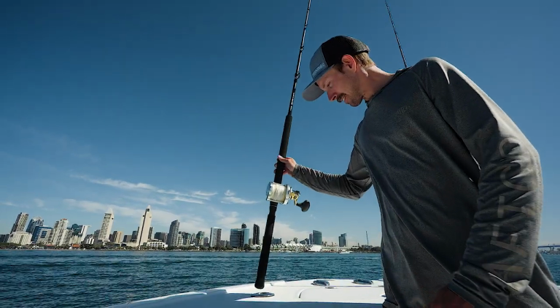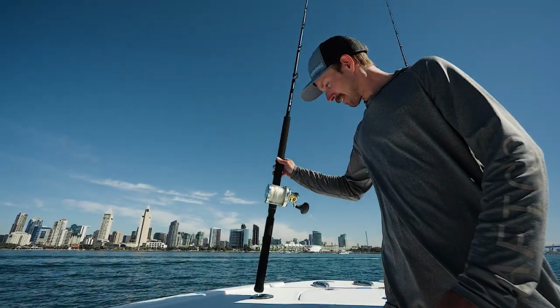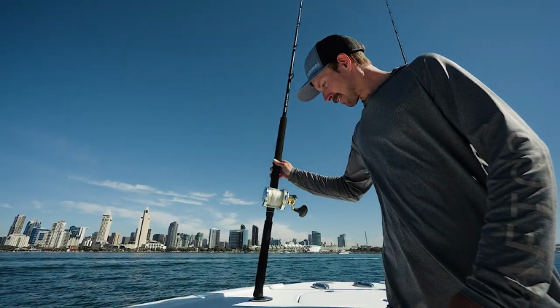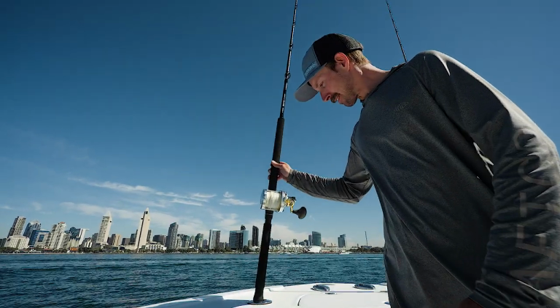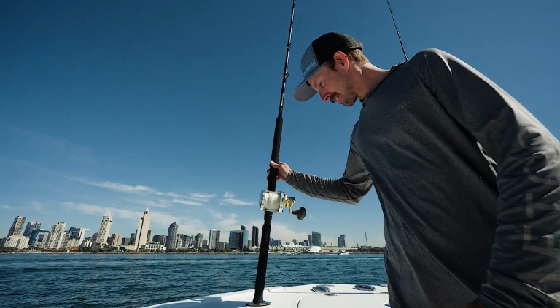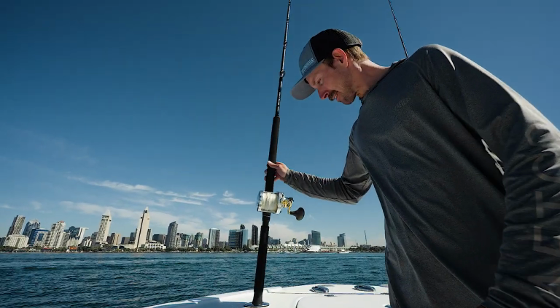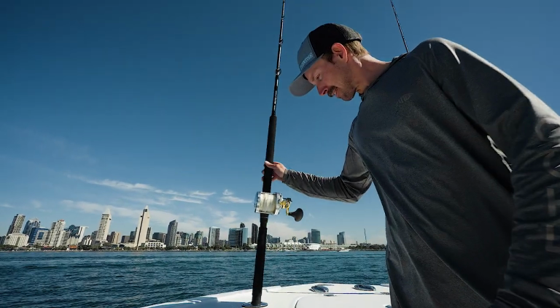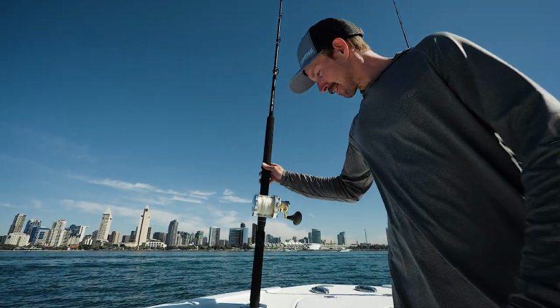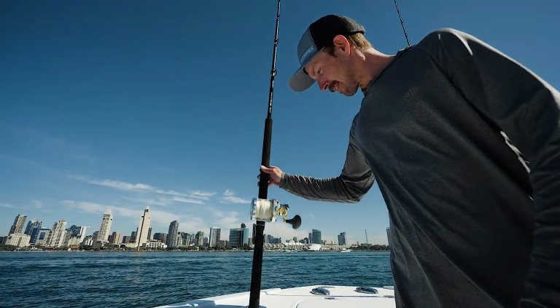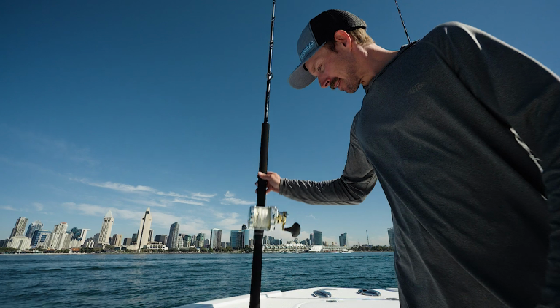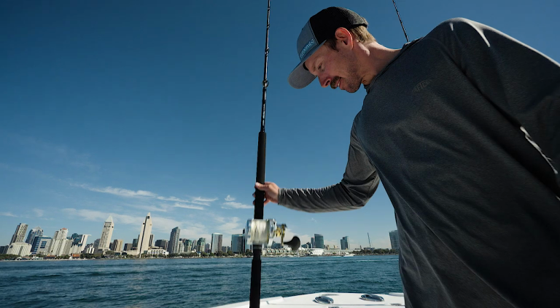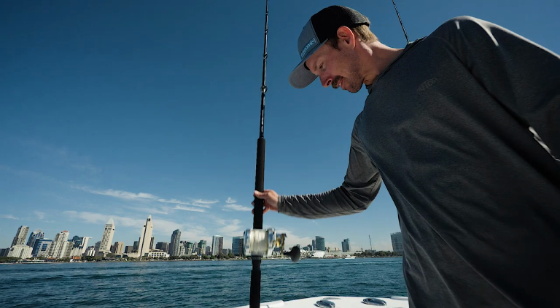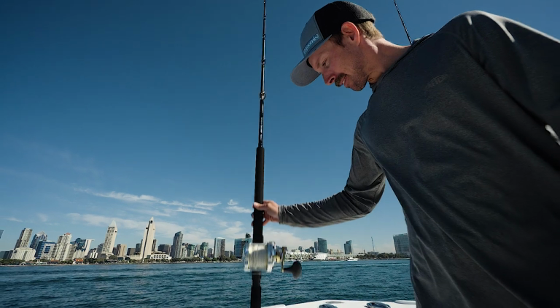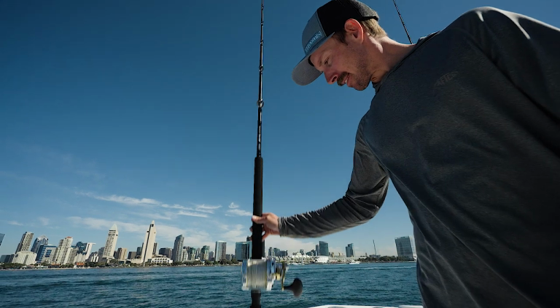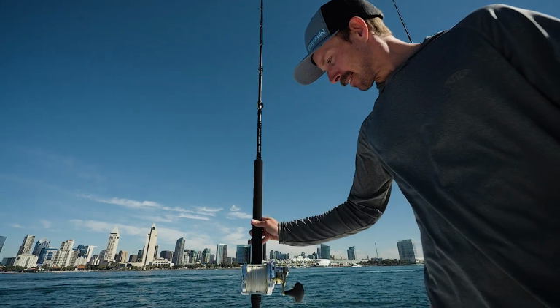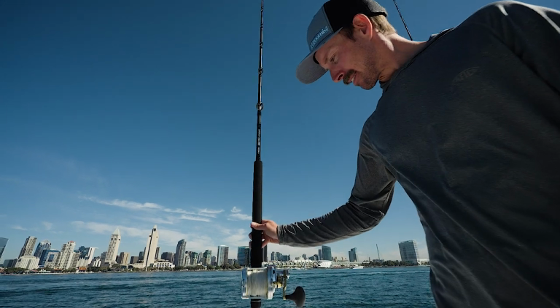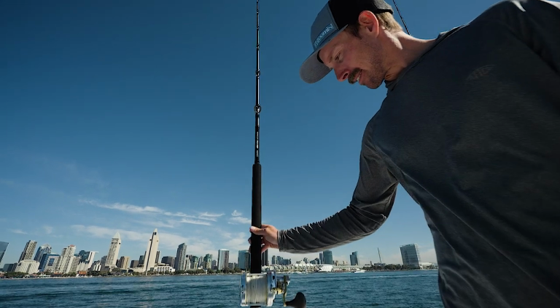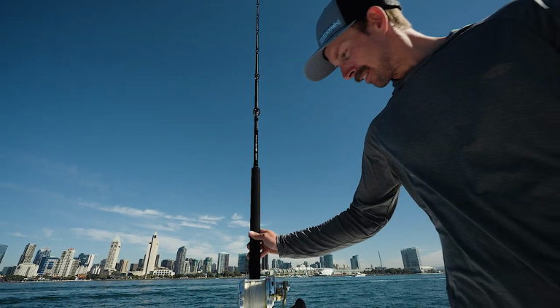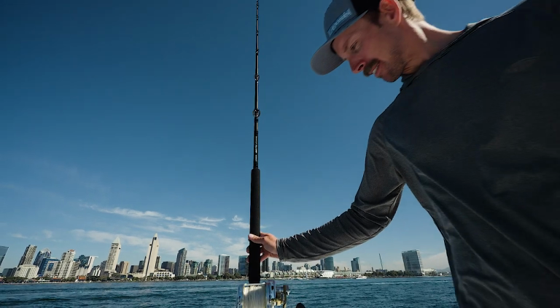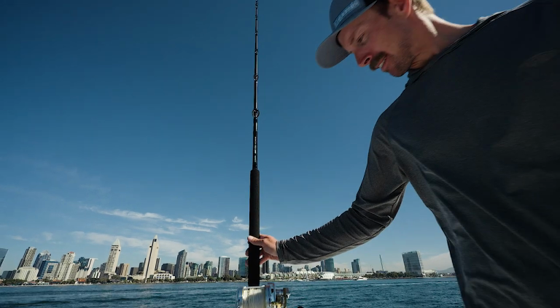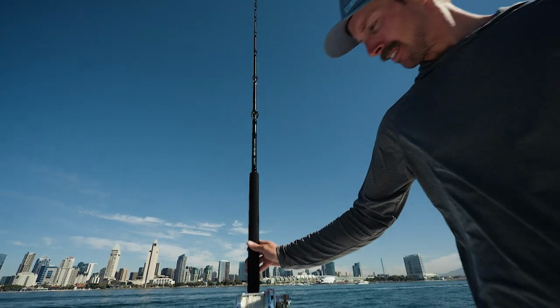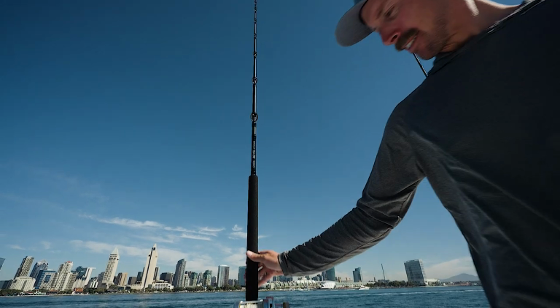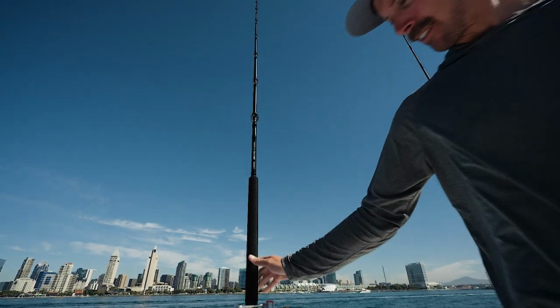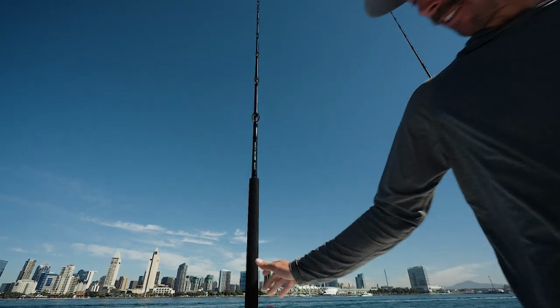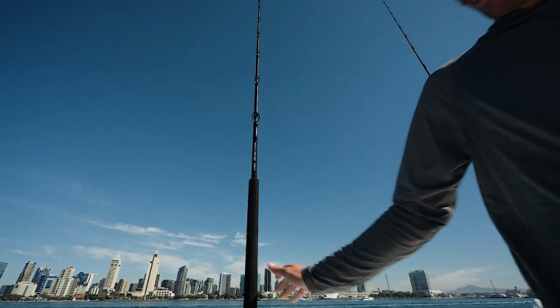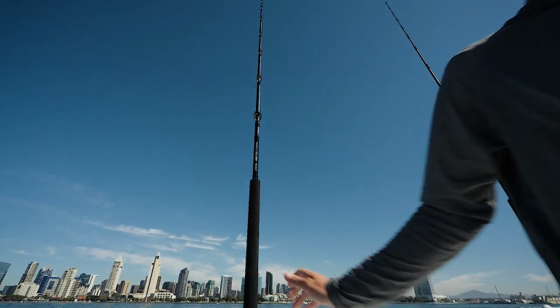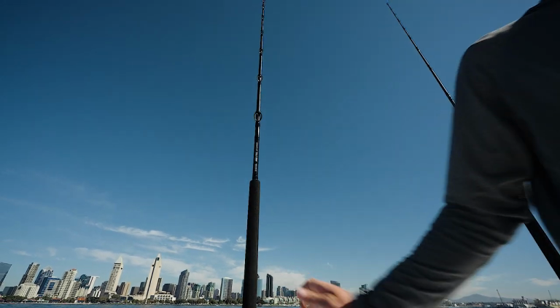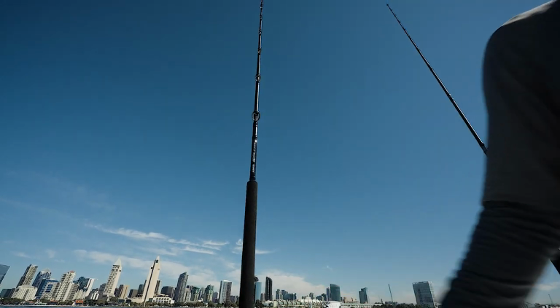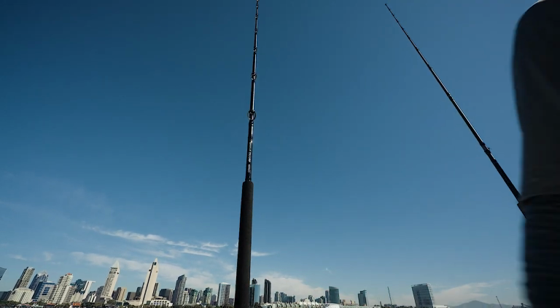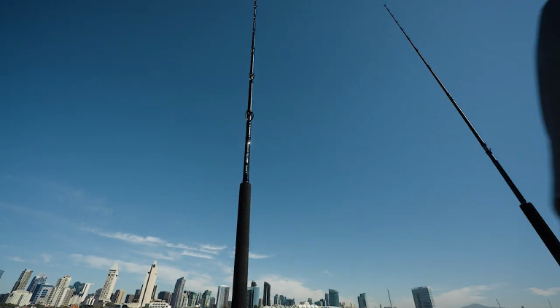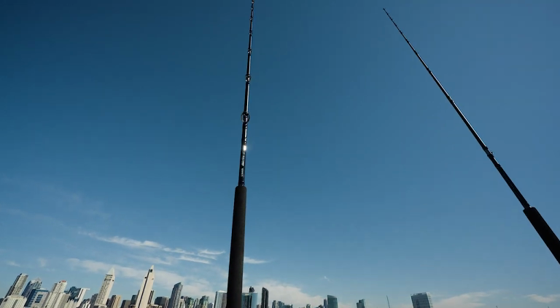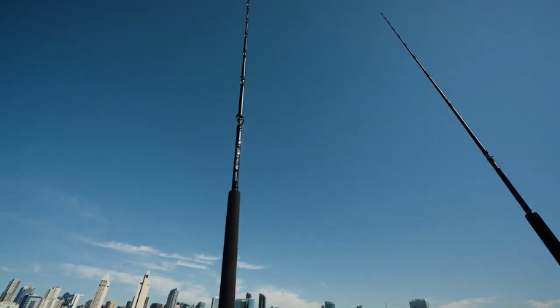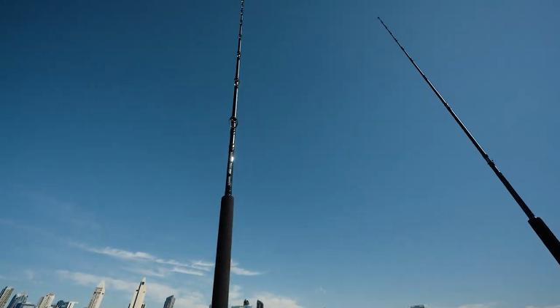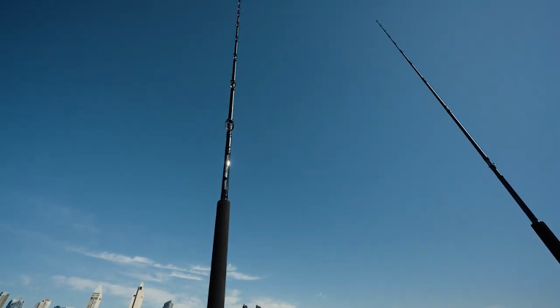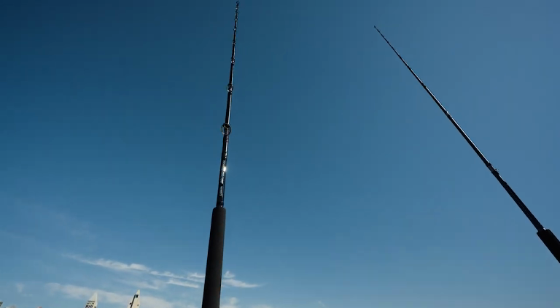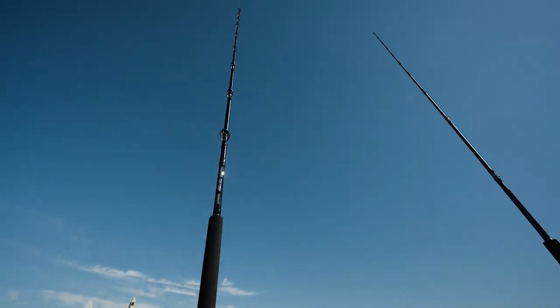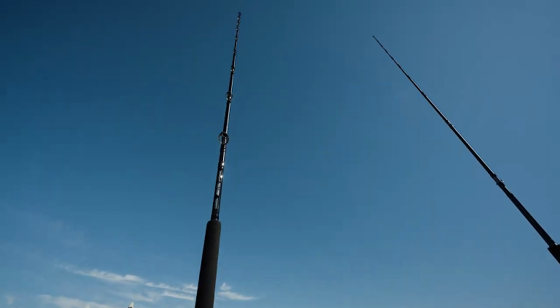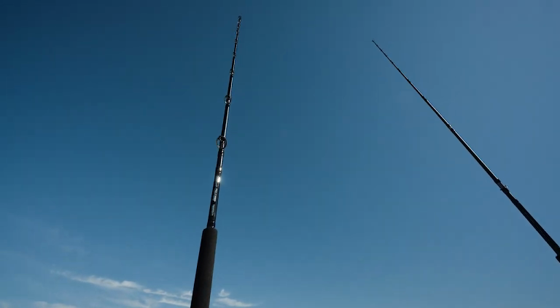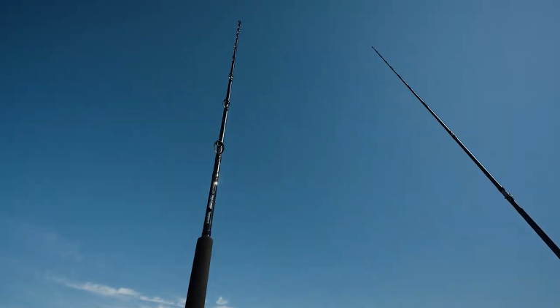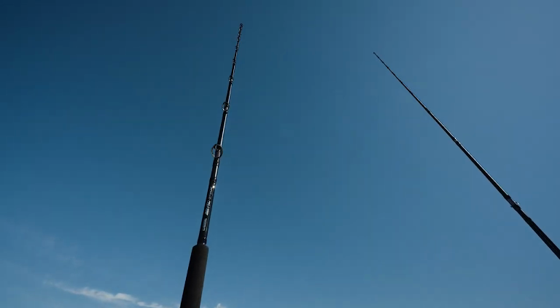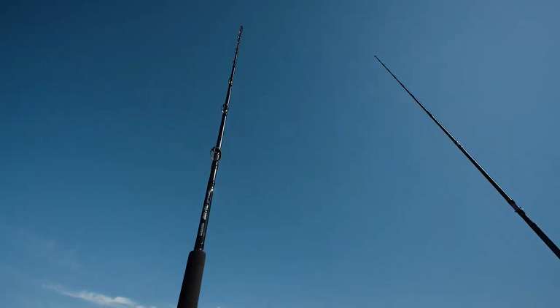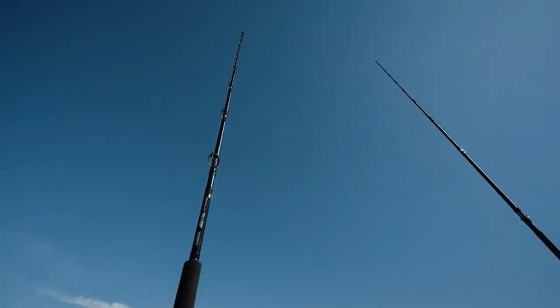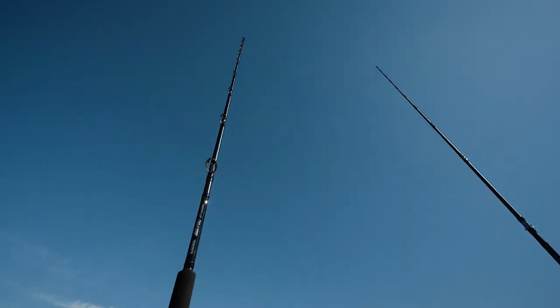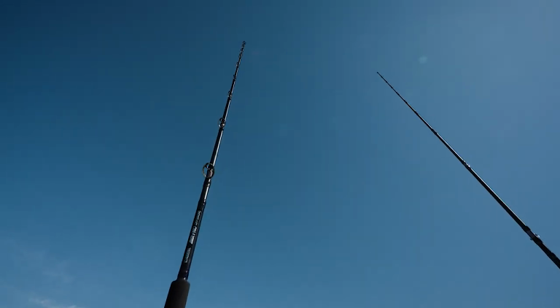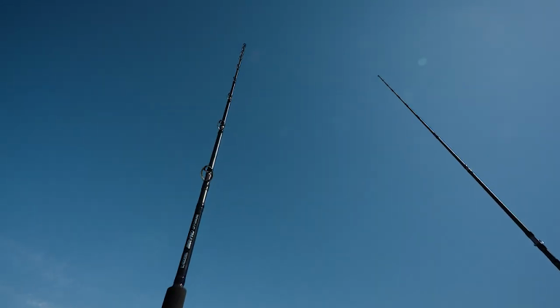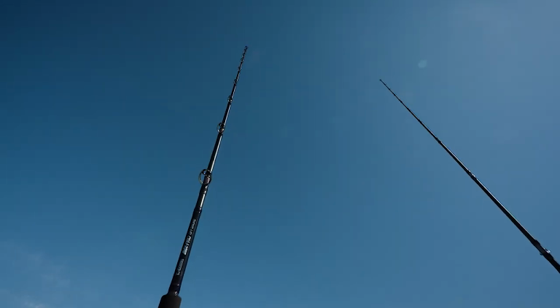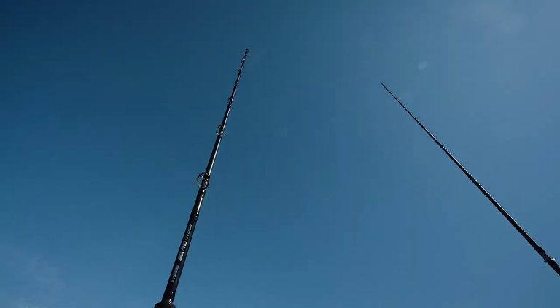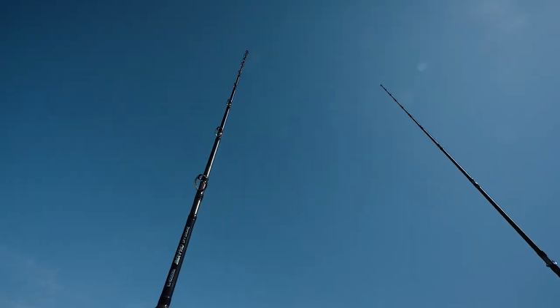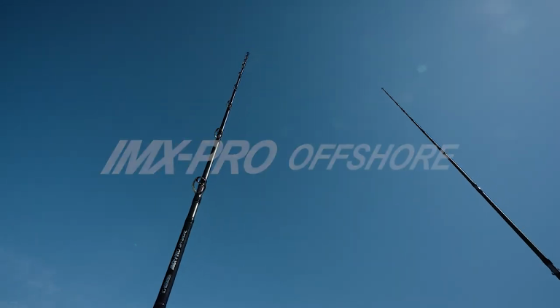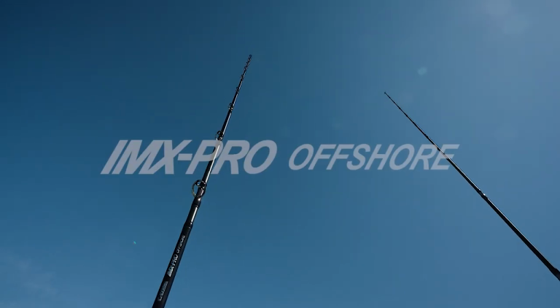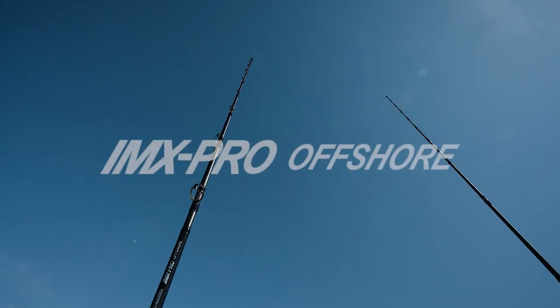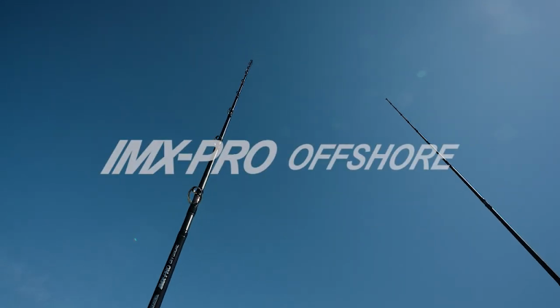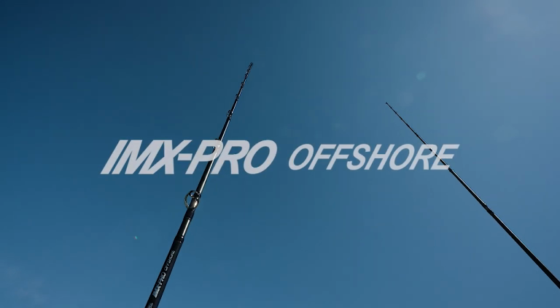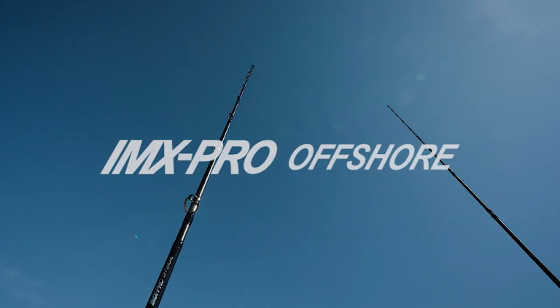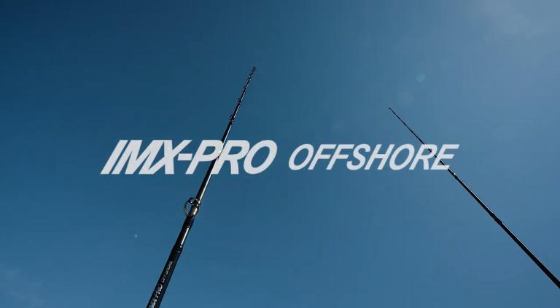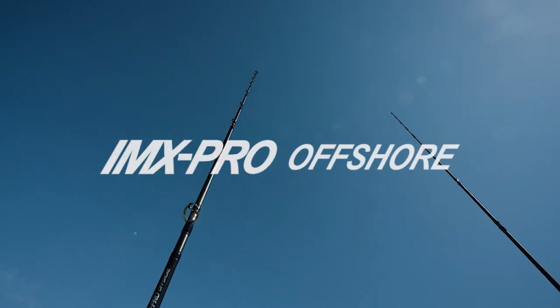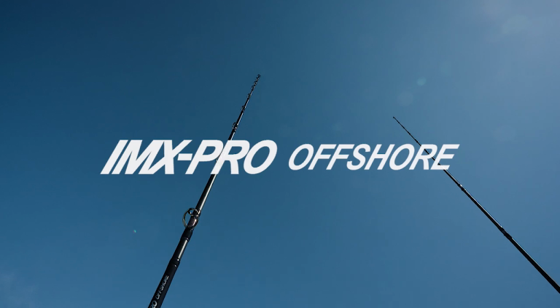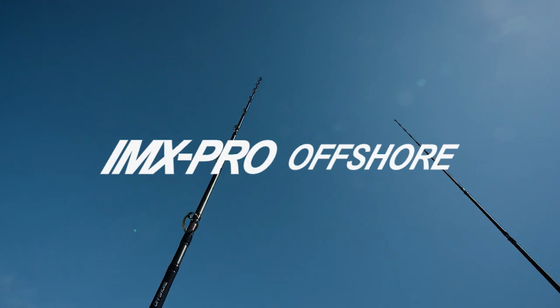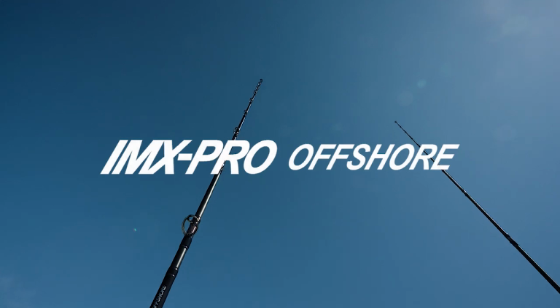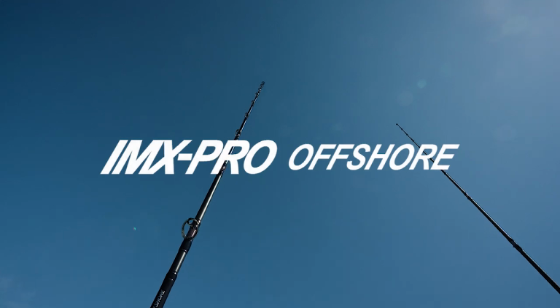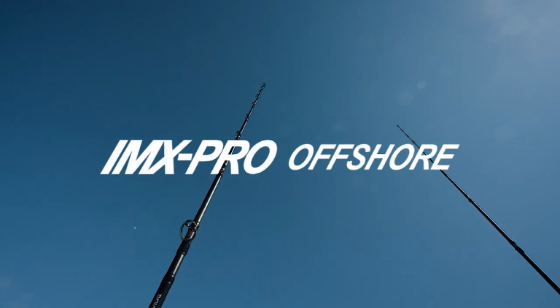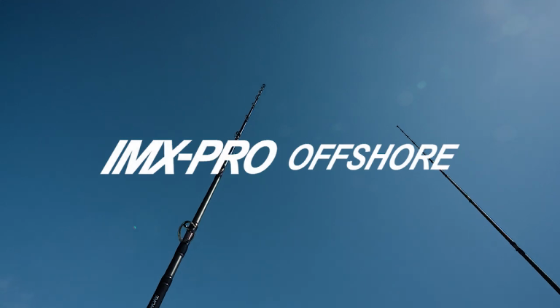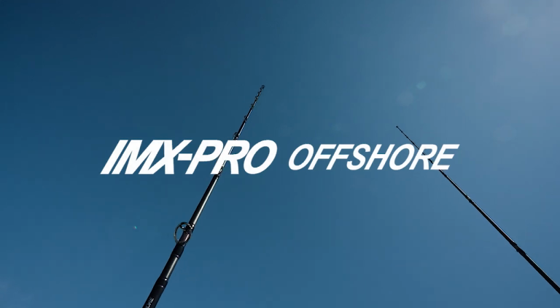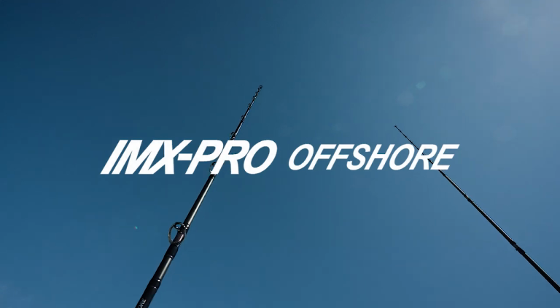For more information on the IMX Pro Offshore series of rods or any other G Loomis rod, visit gloomis.com.